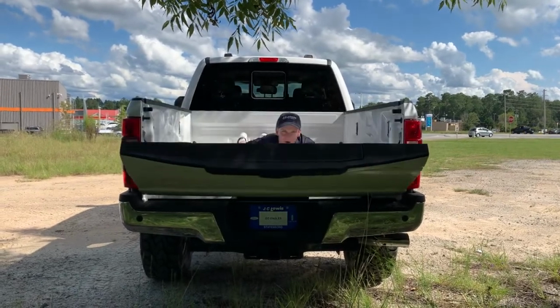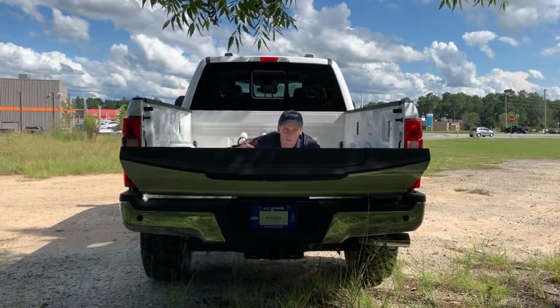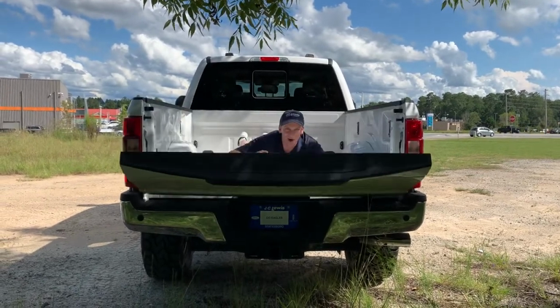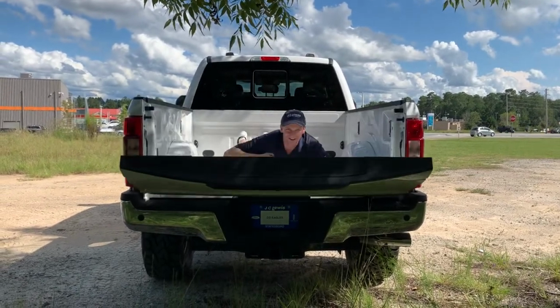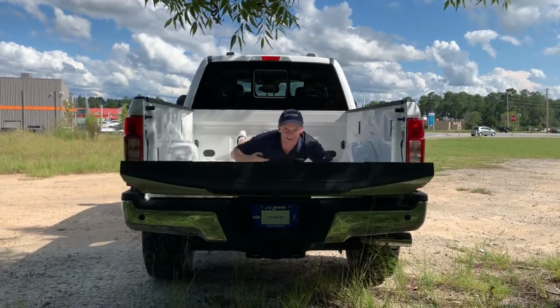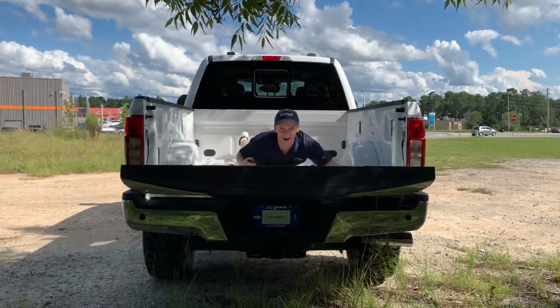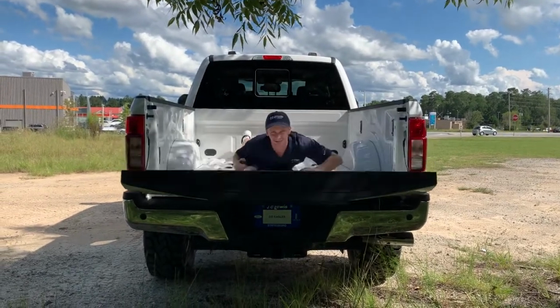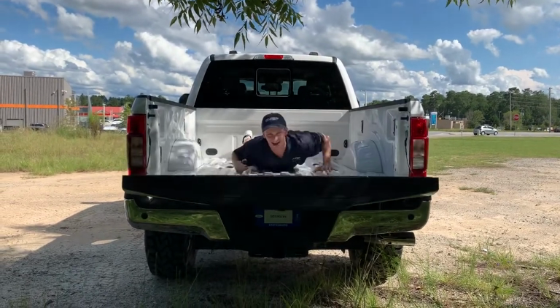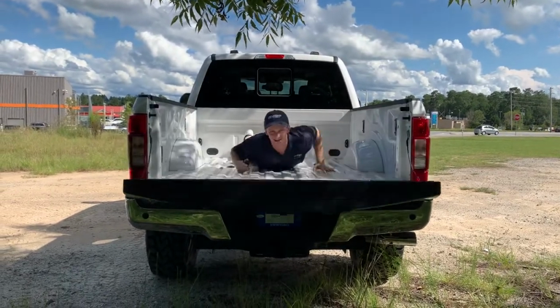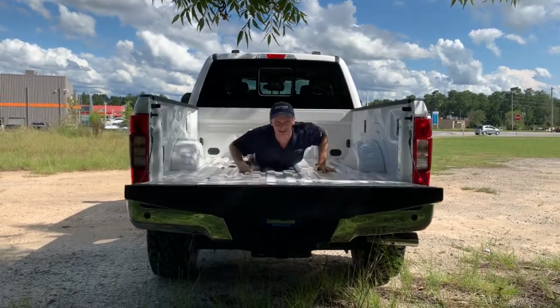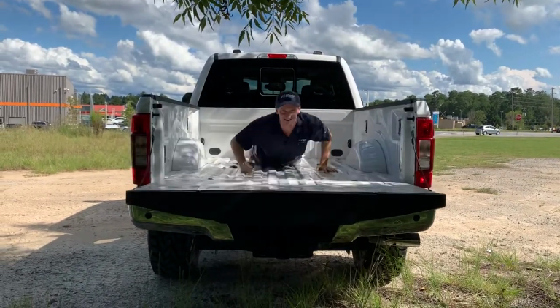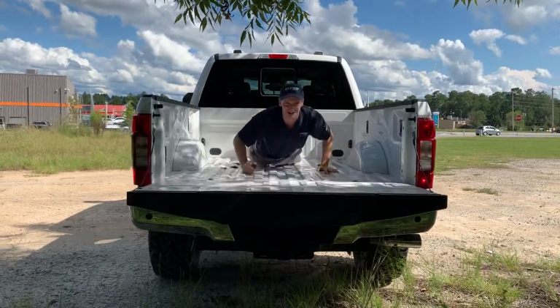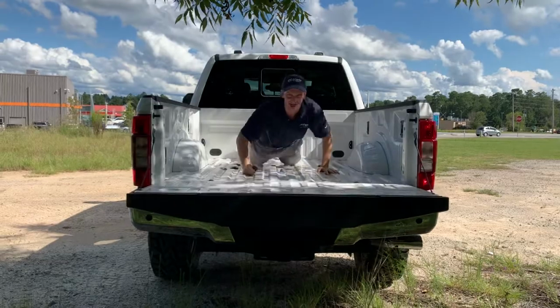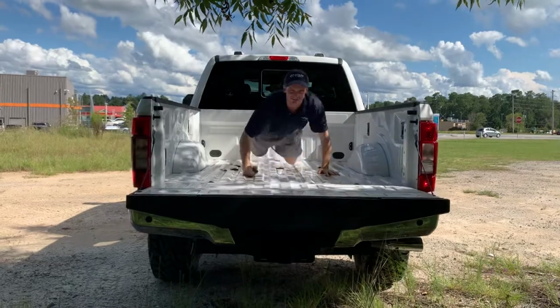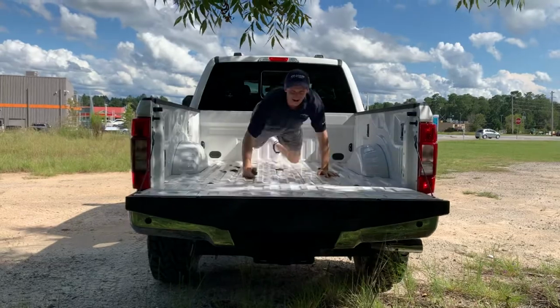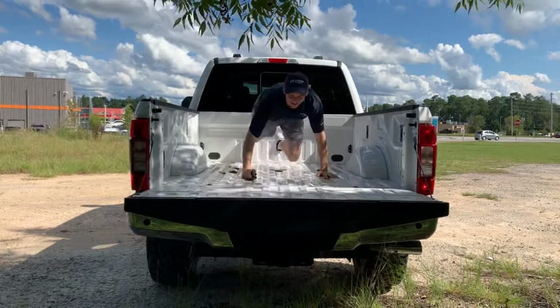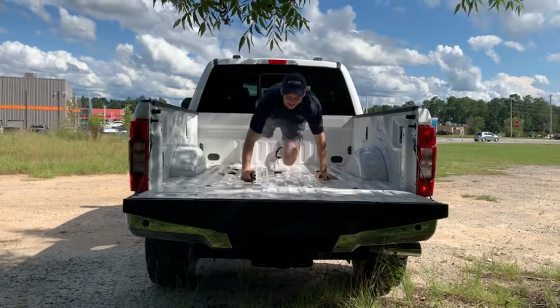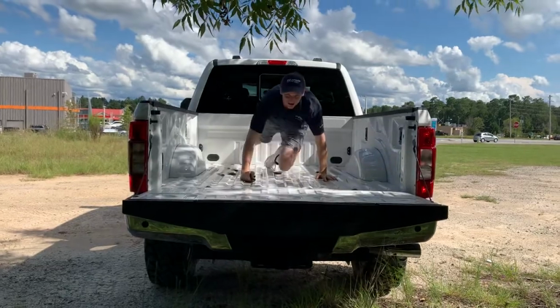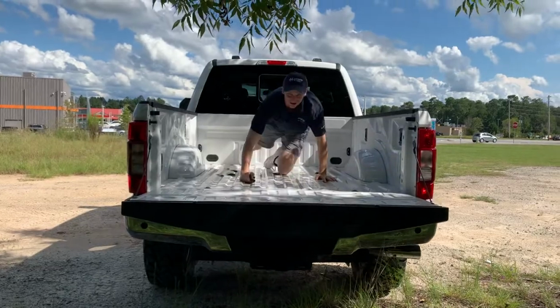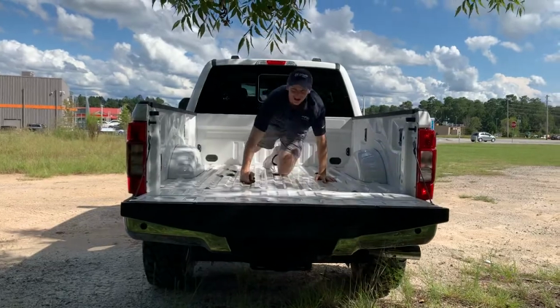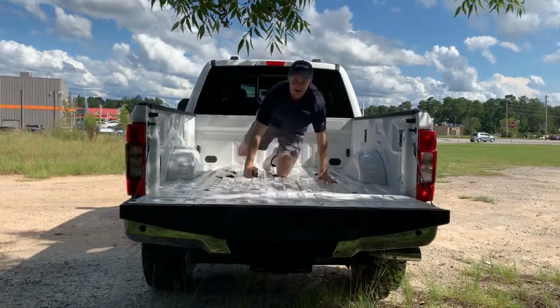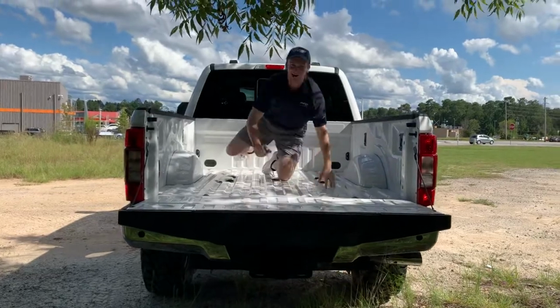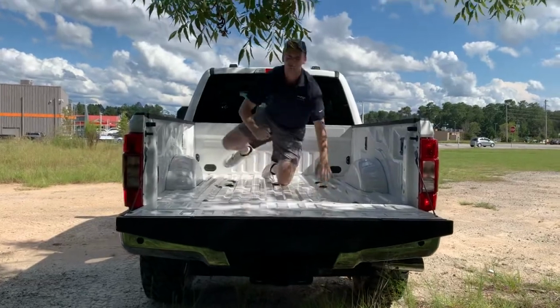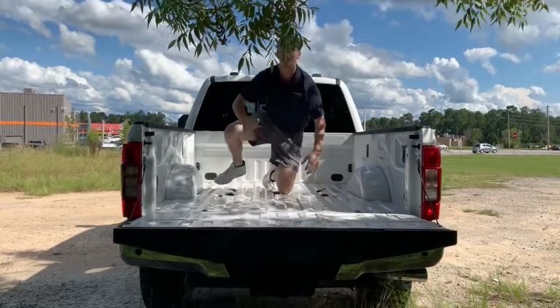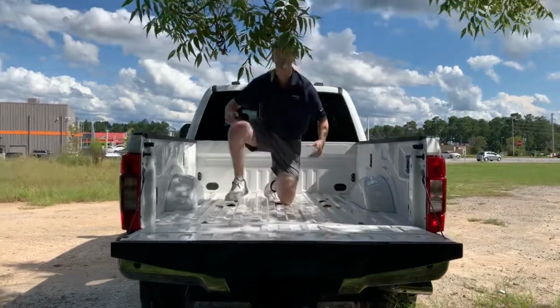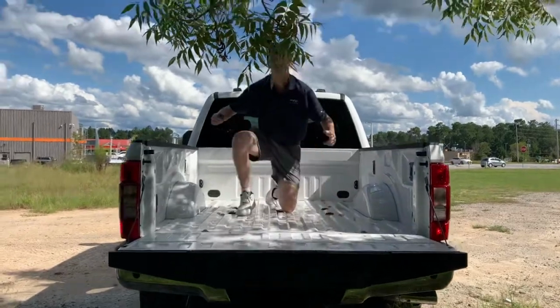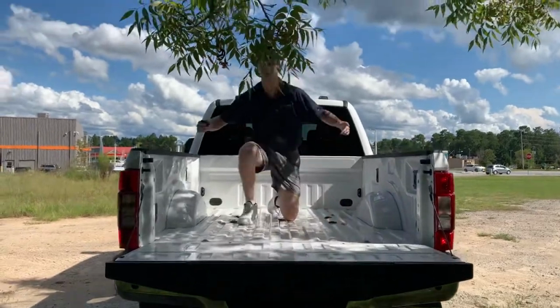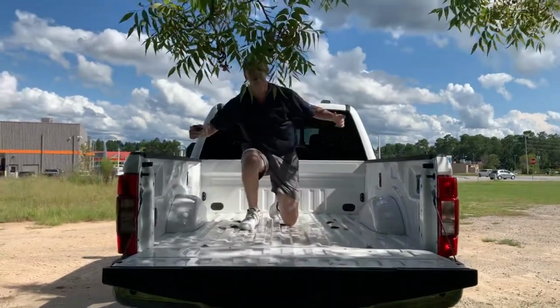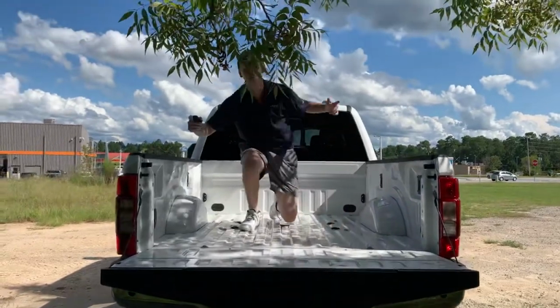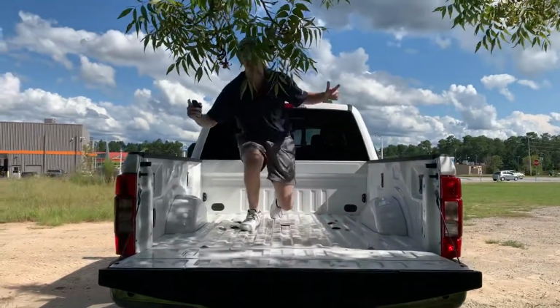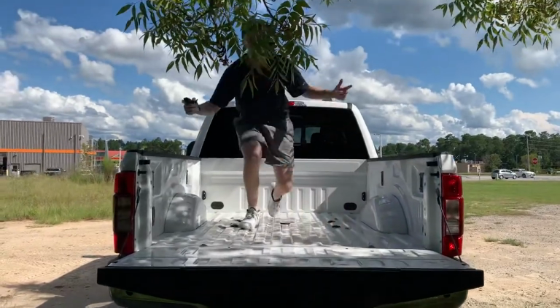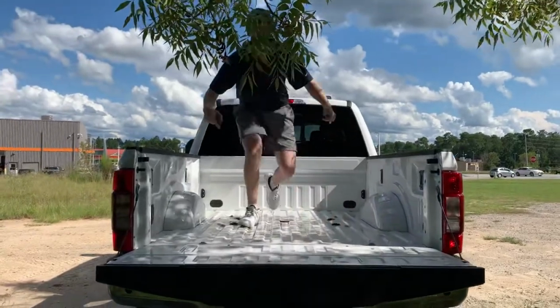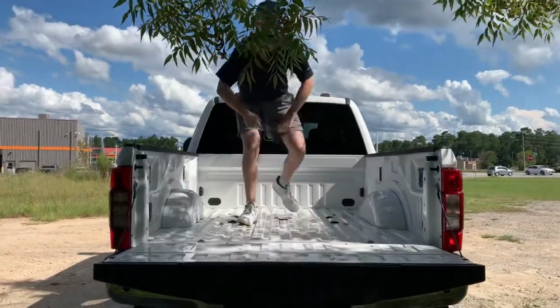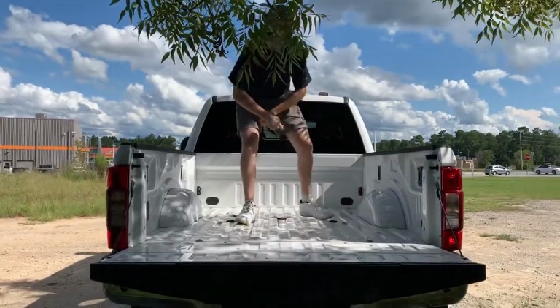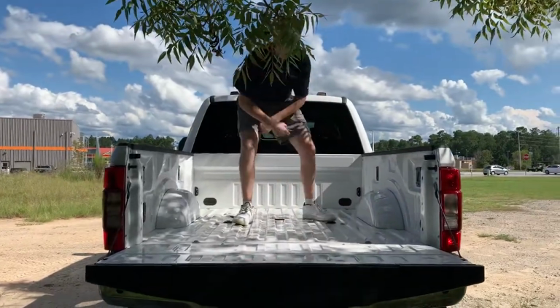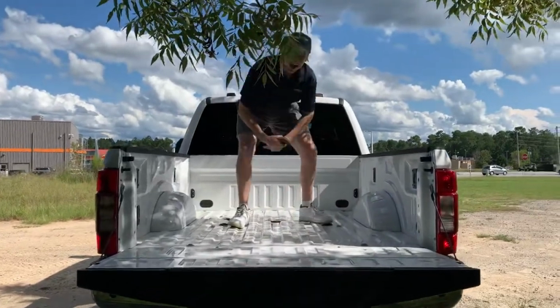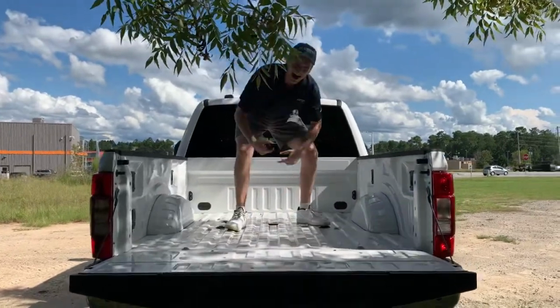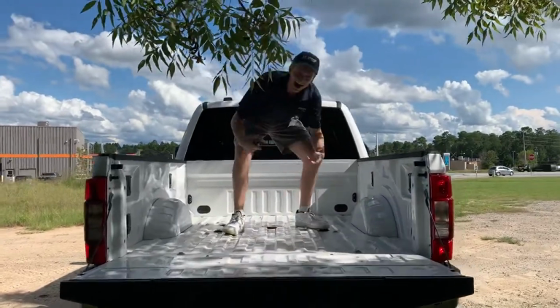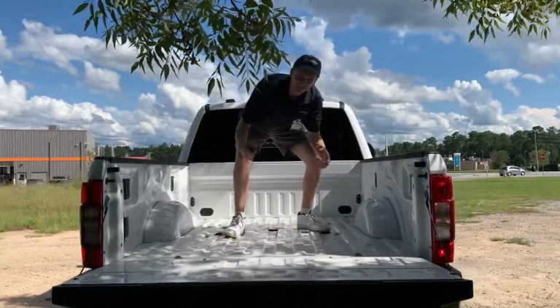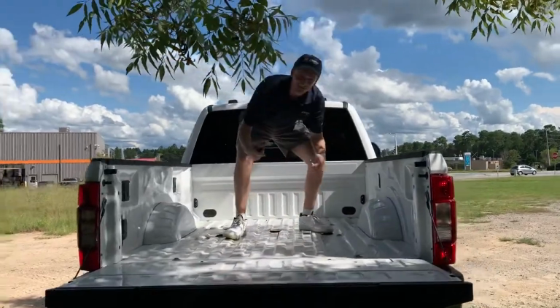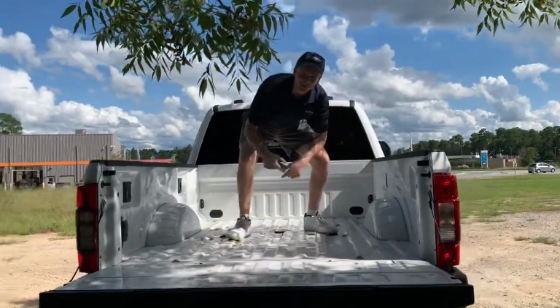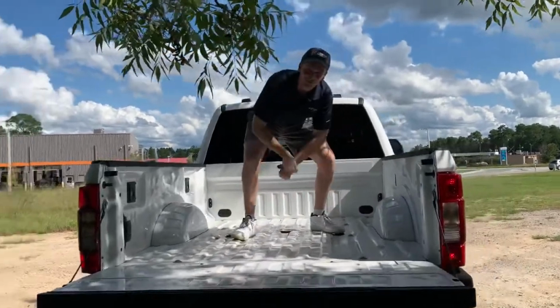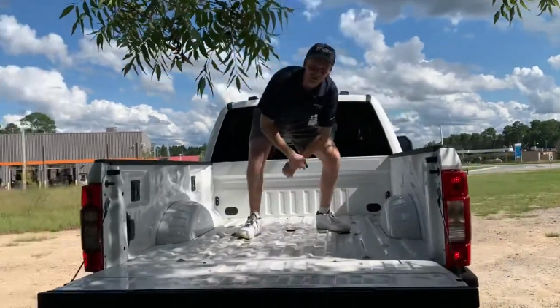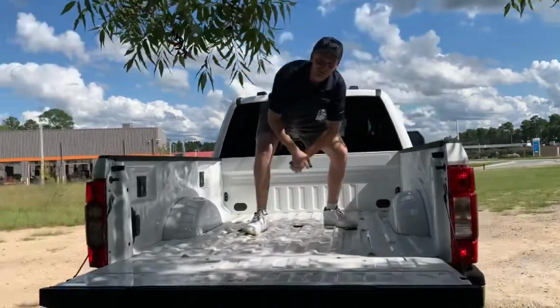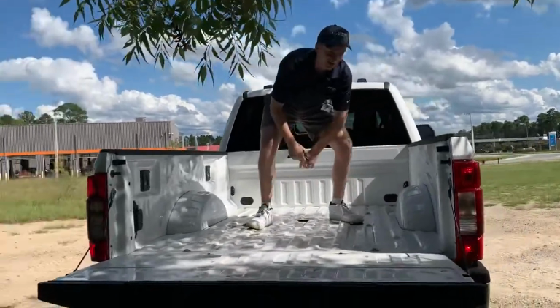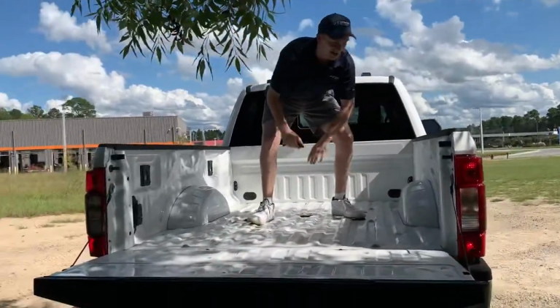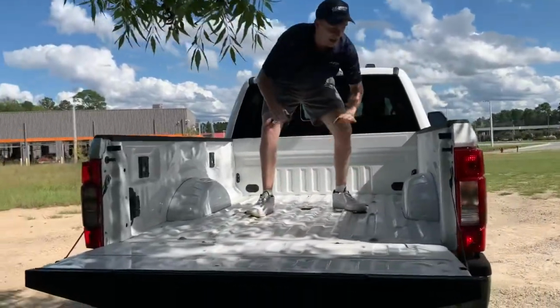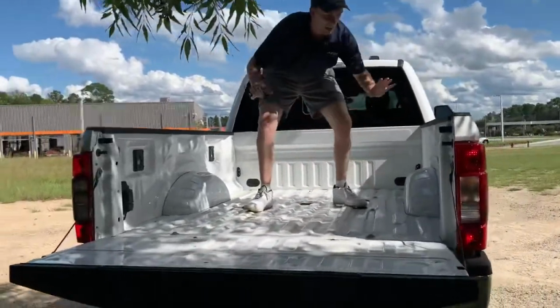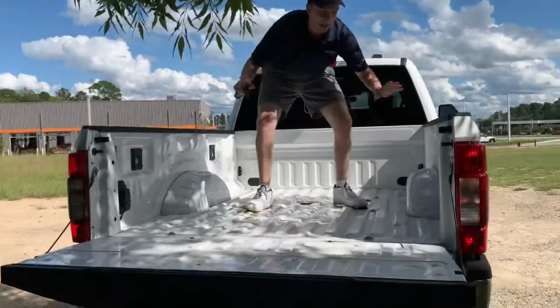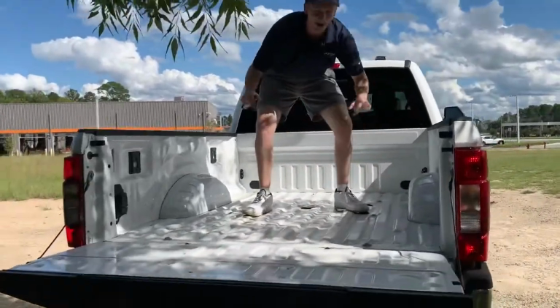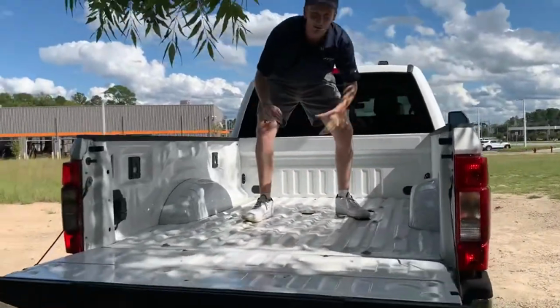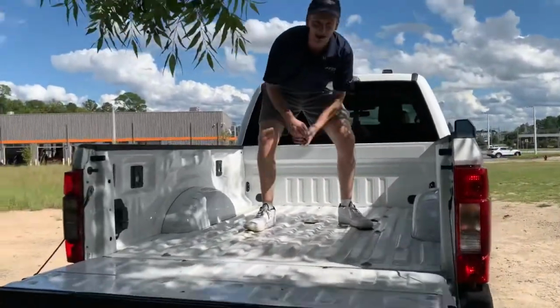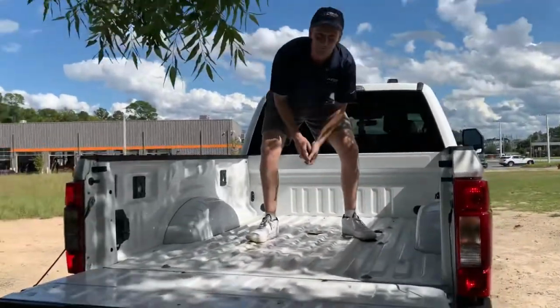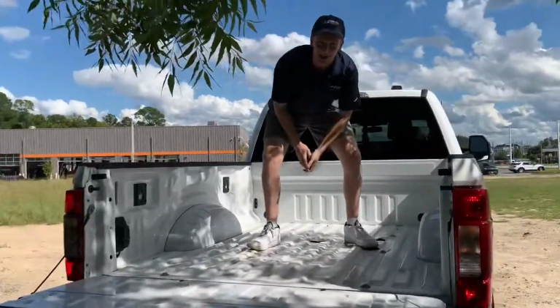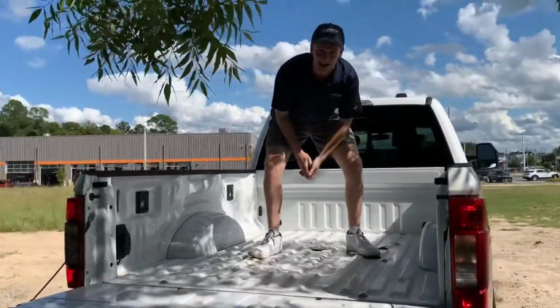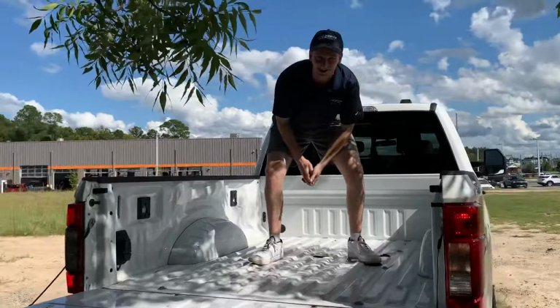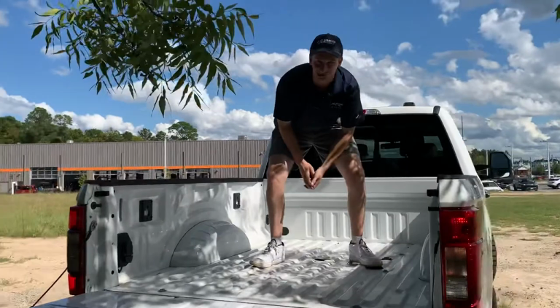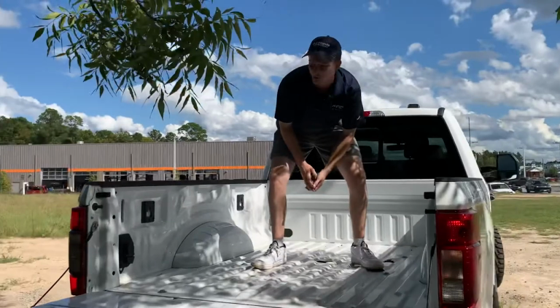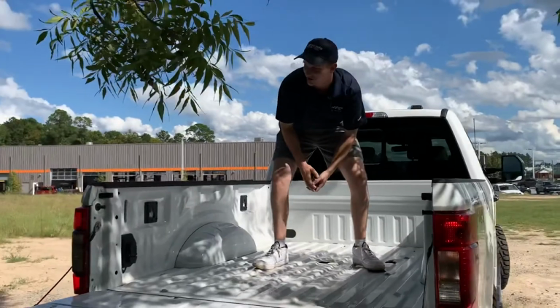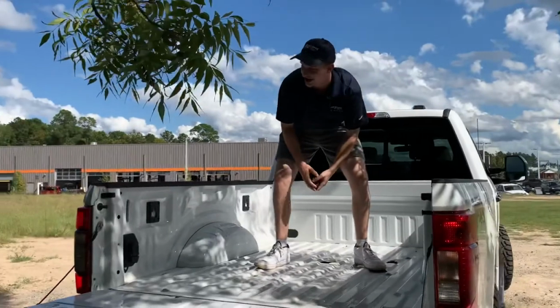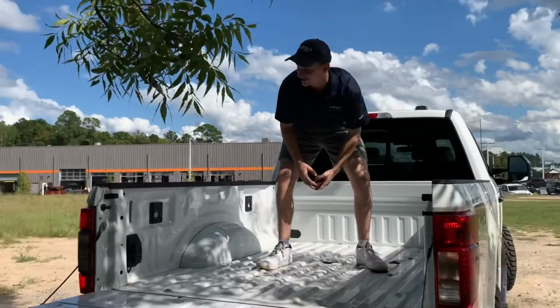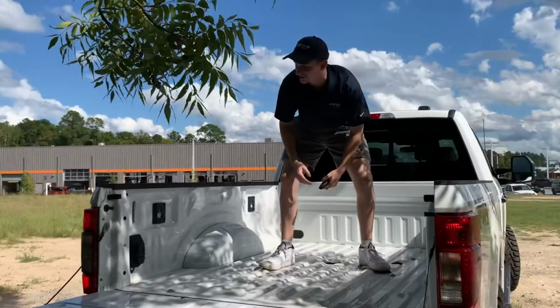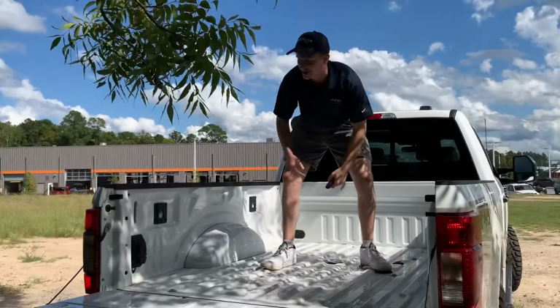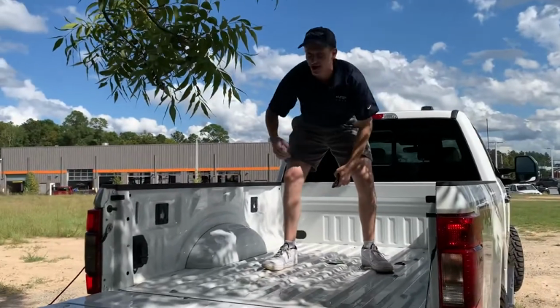What's up guys? It's Jake Fry the Car Guy here, bringing you this beautiful F250 Lariat package we've got here.